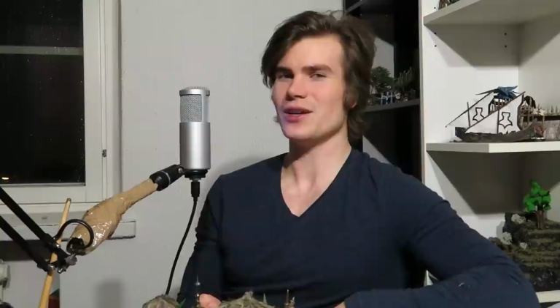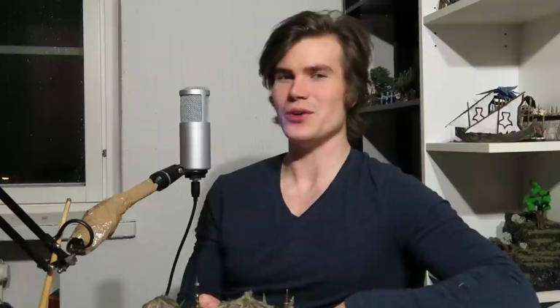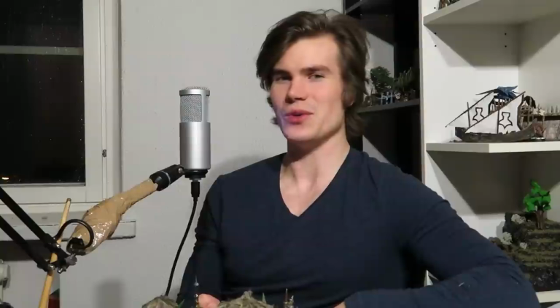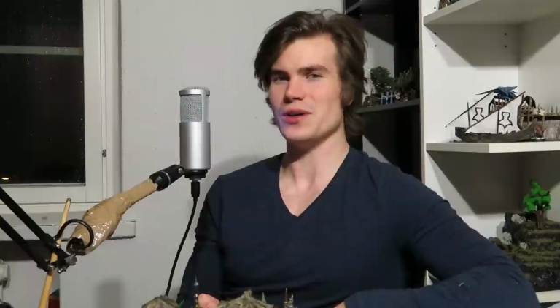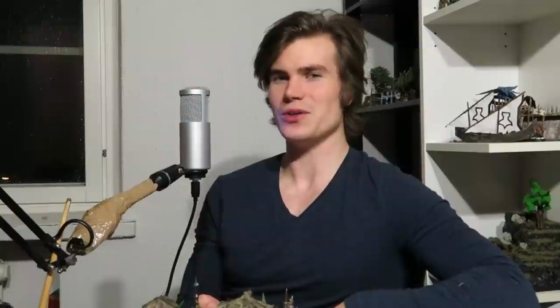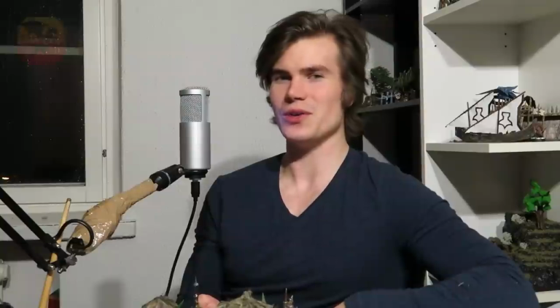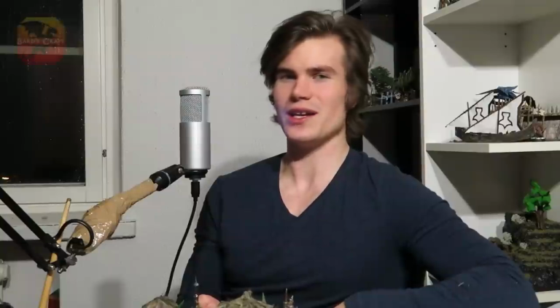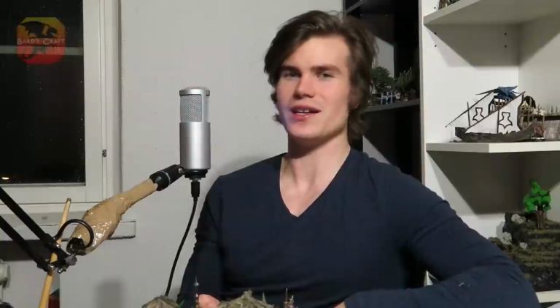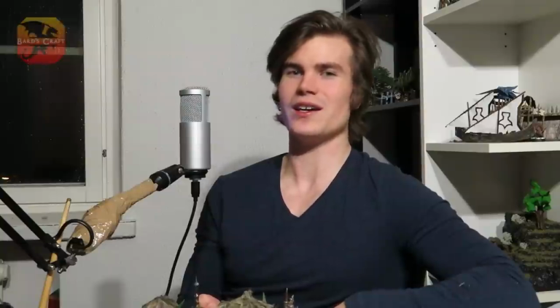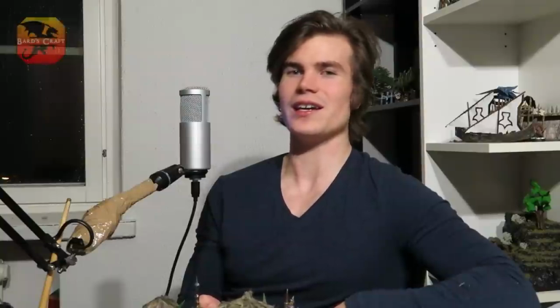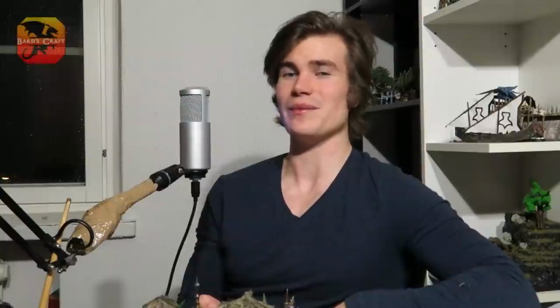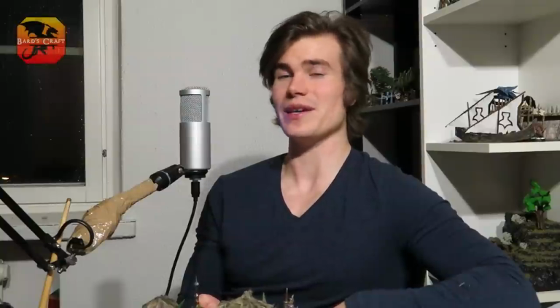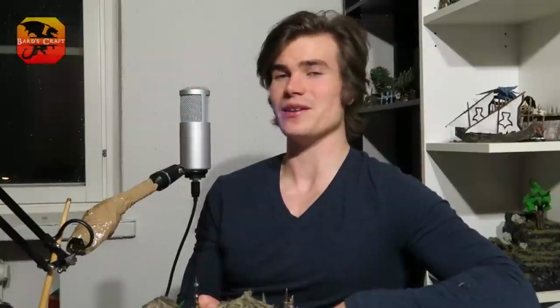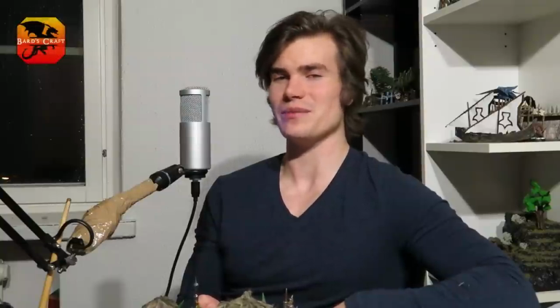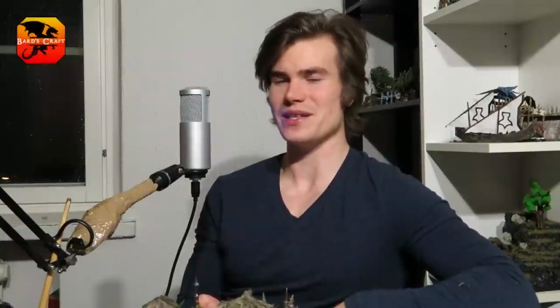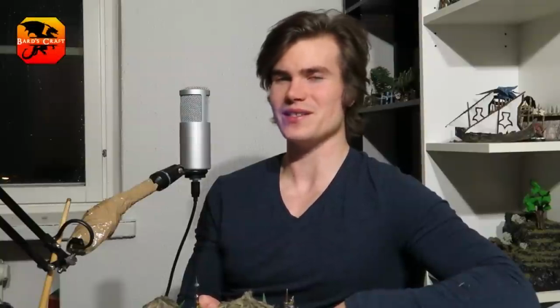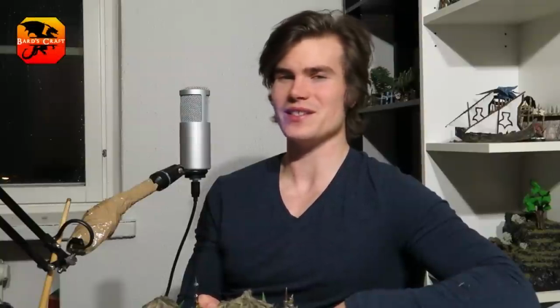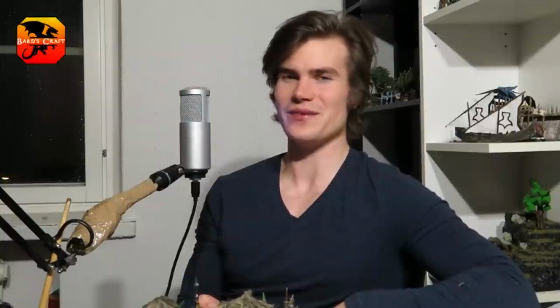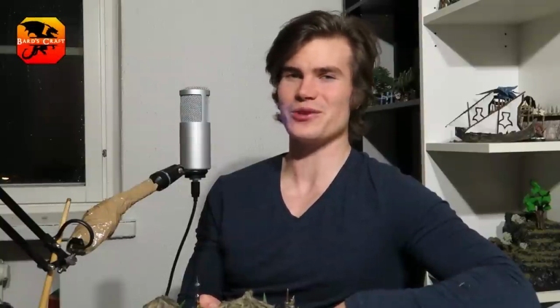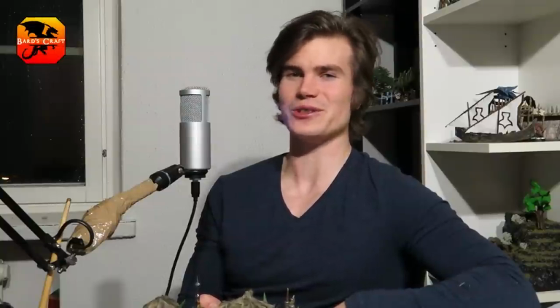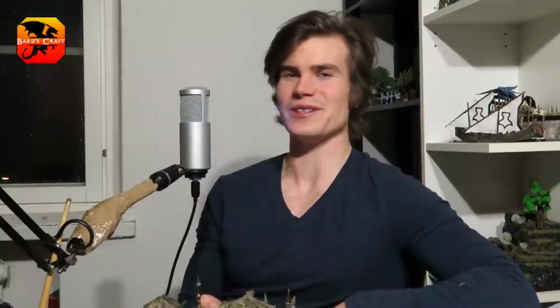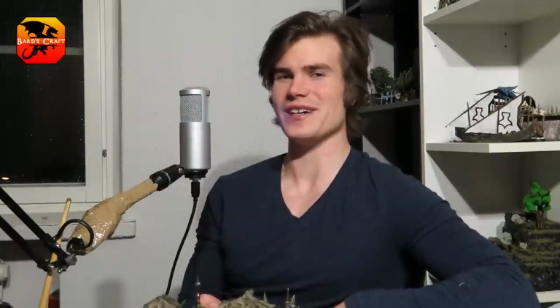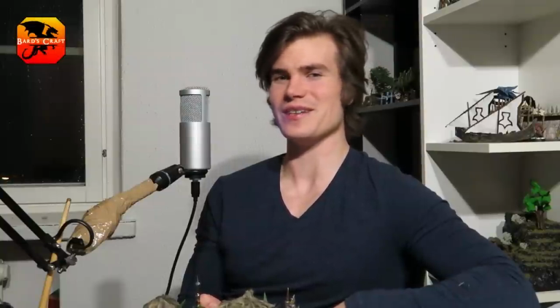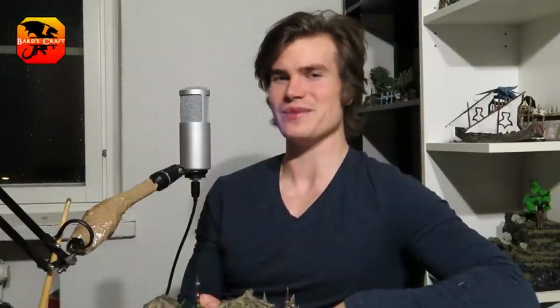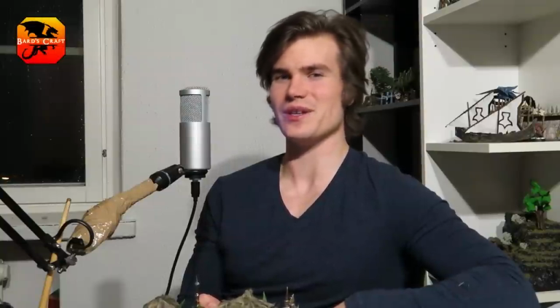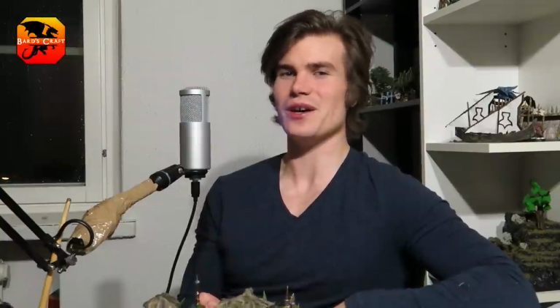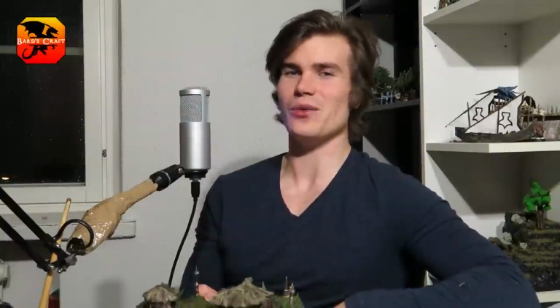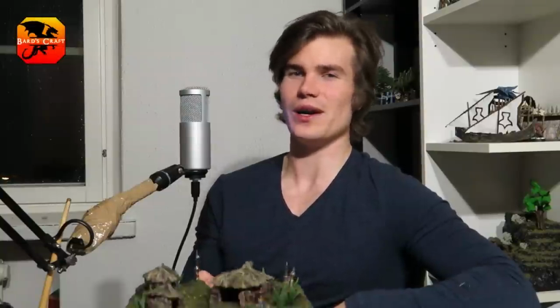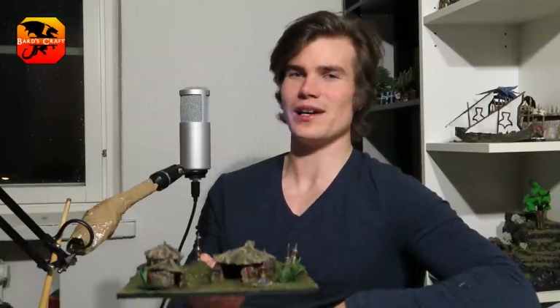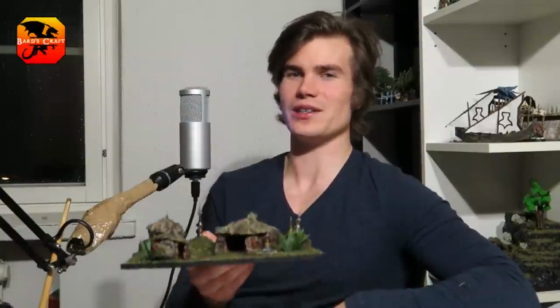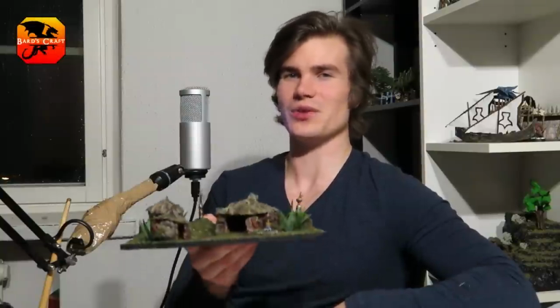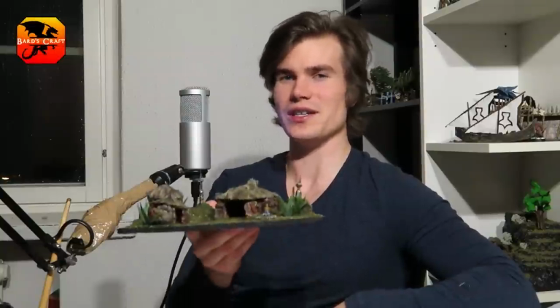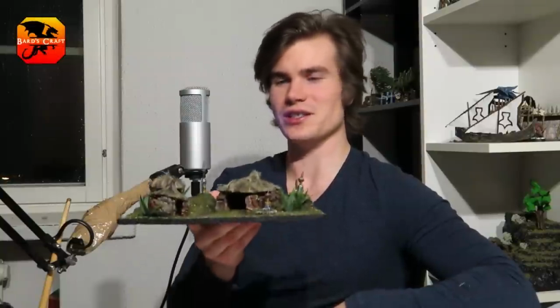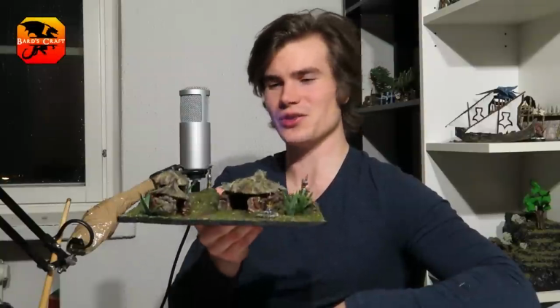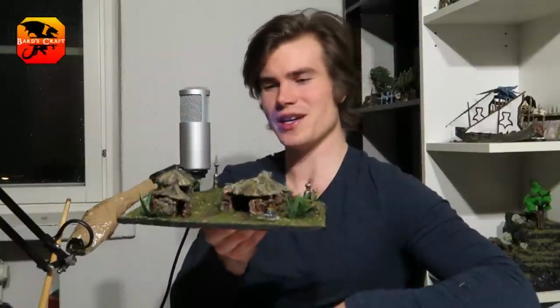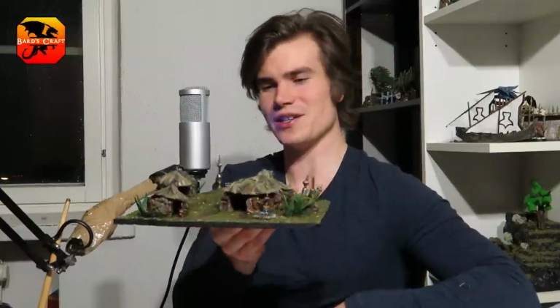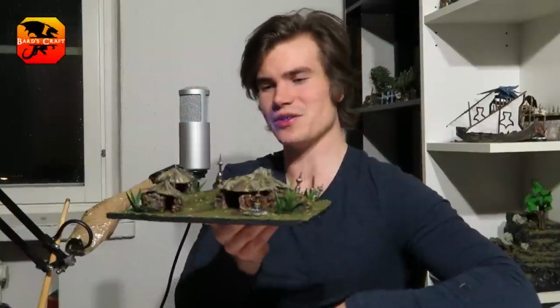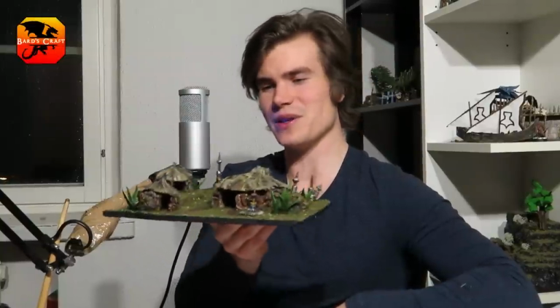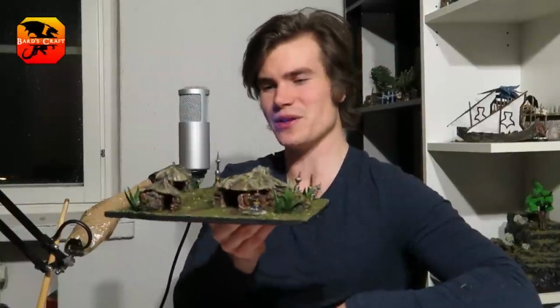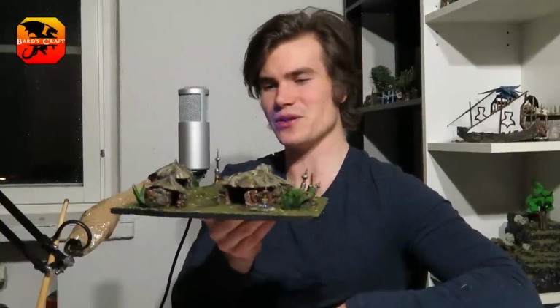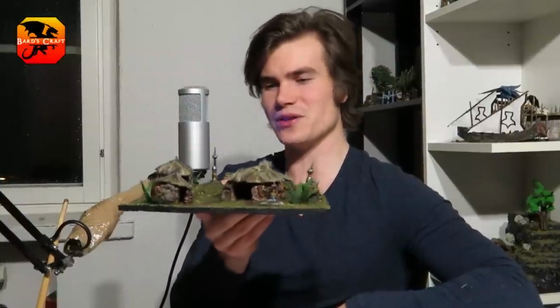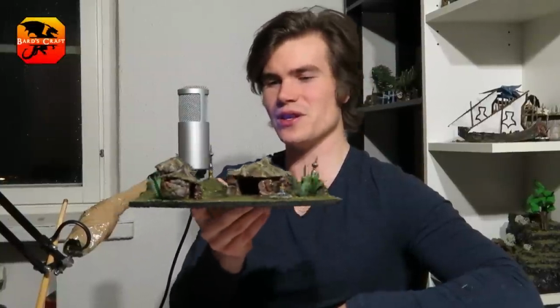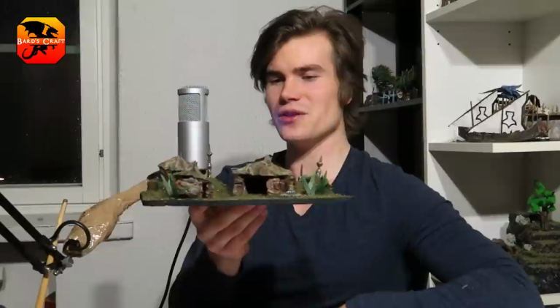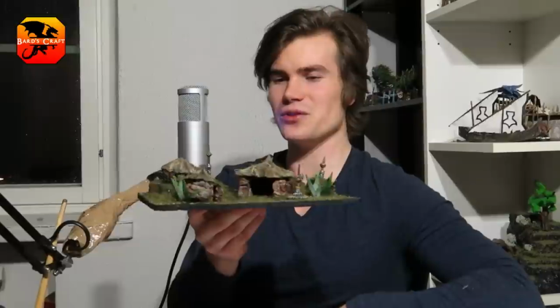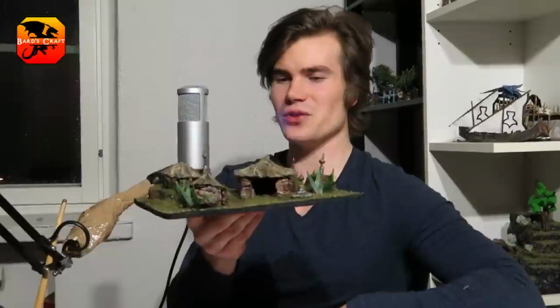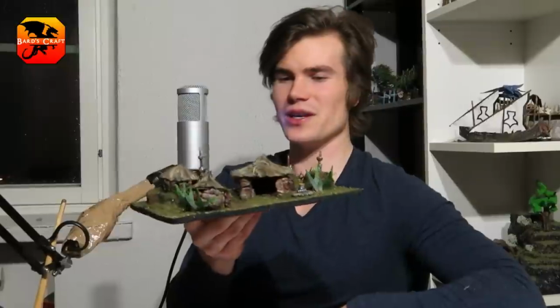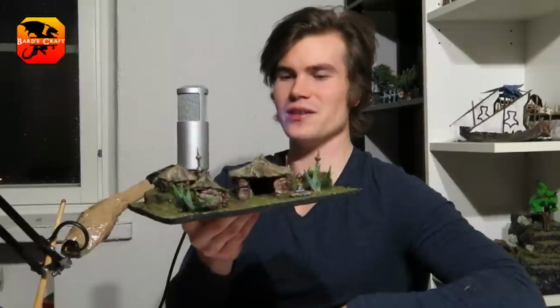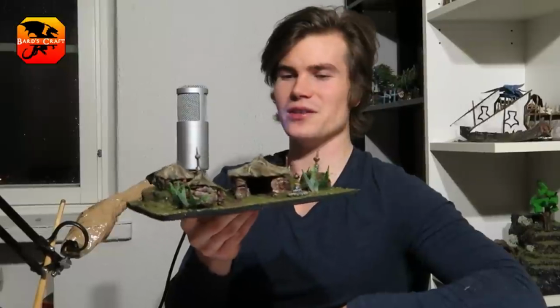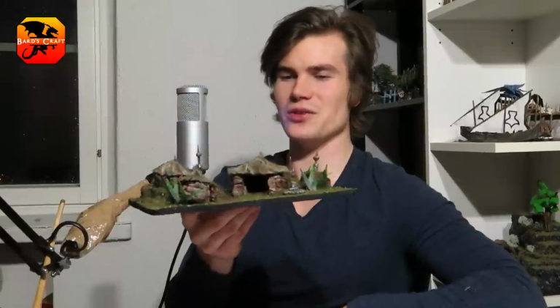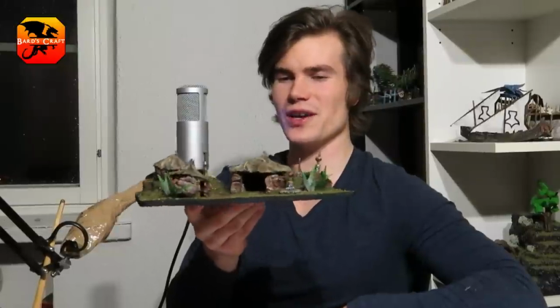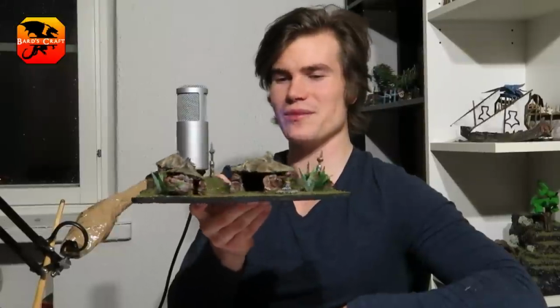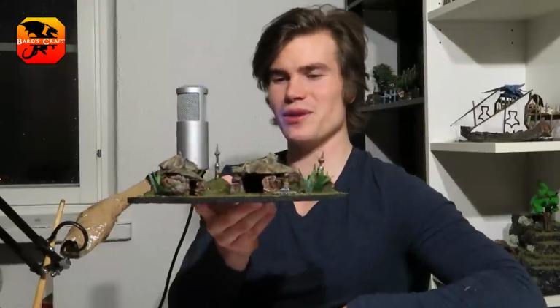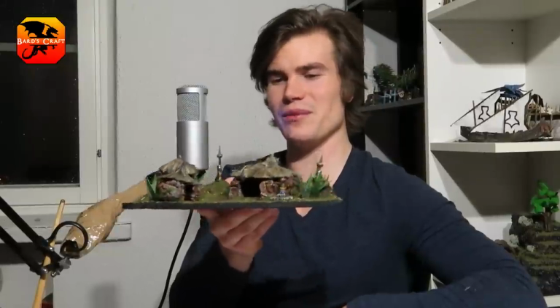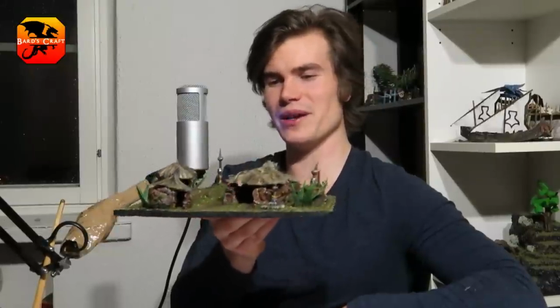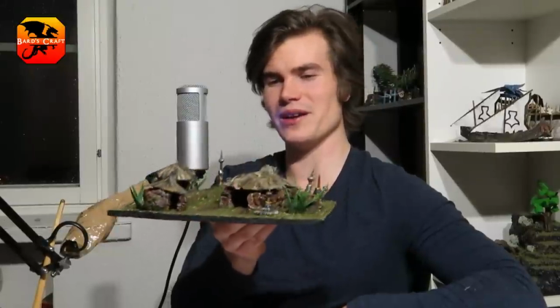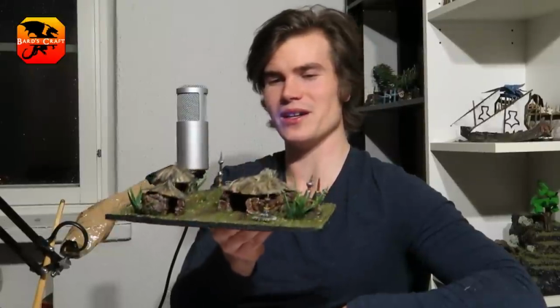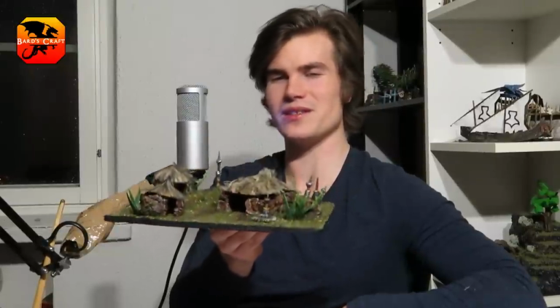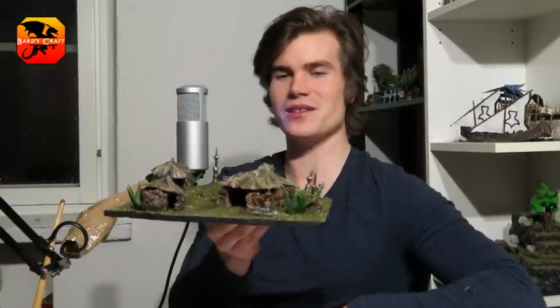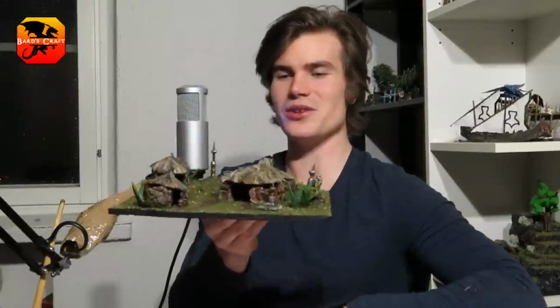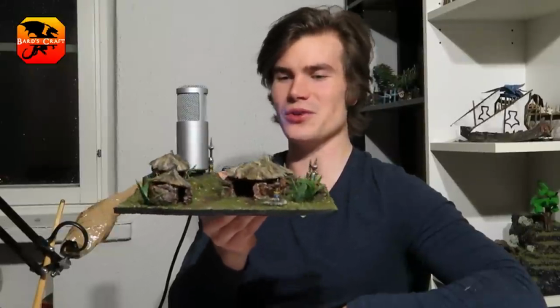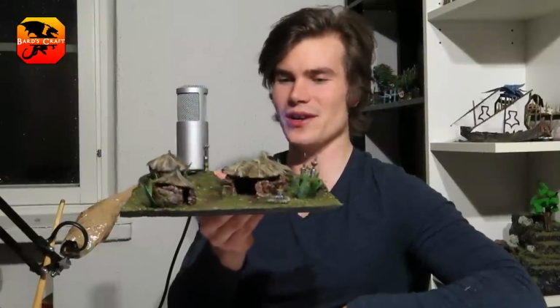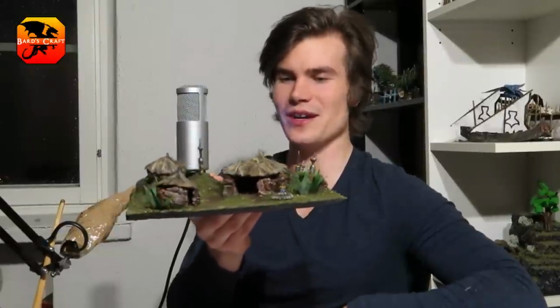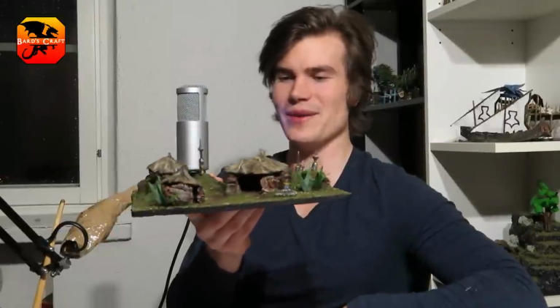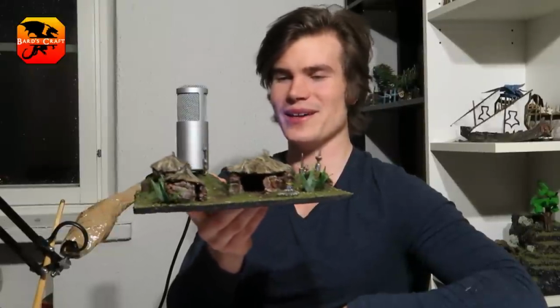Hello, today I'll make a mess several times while I try strange methods to create a tribal mud huts diorama.